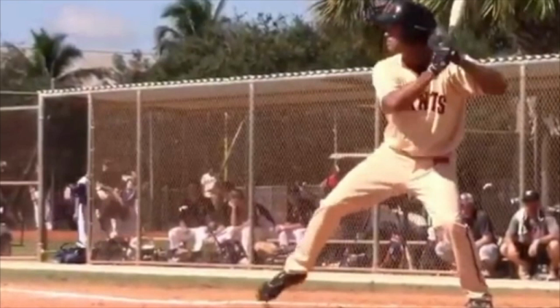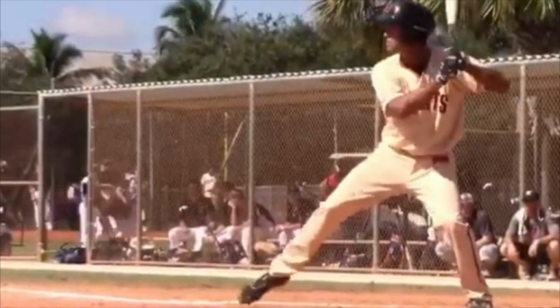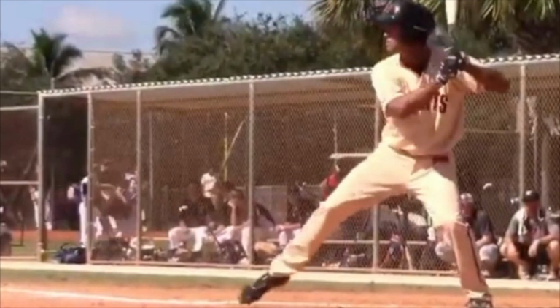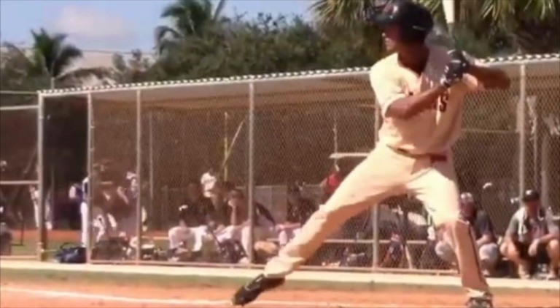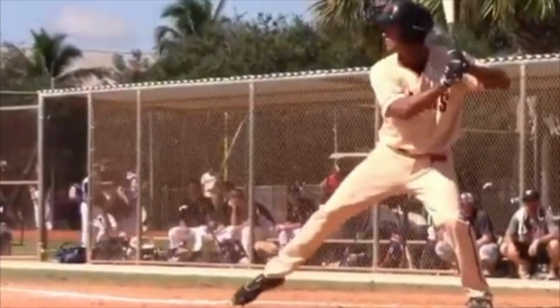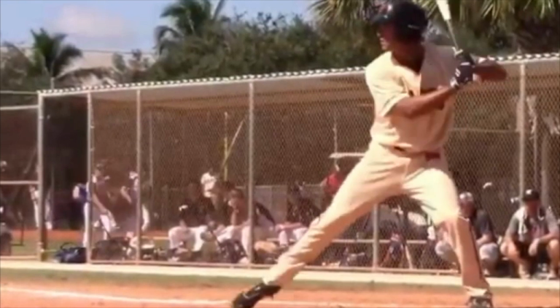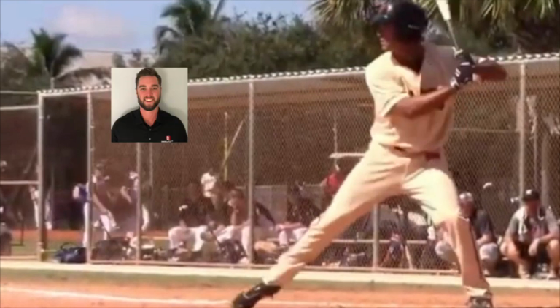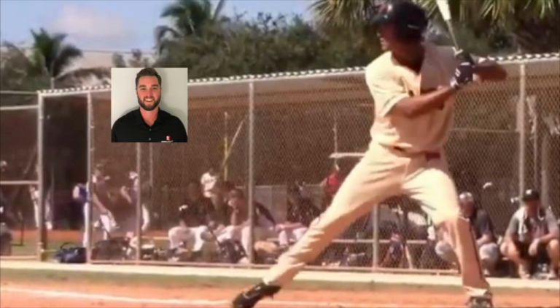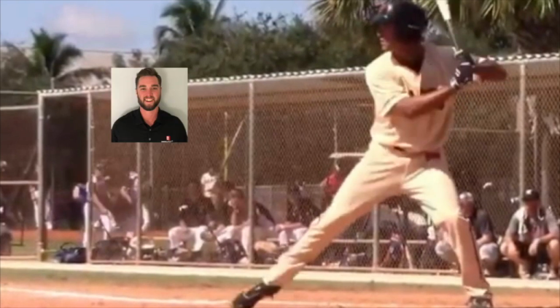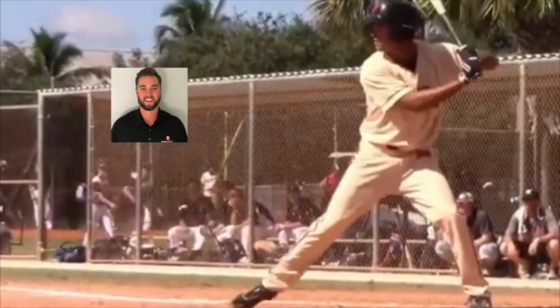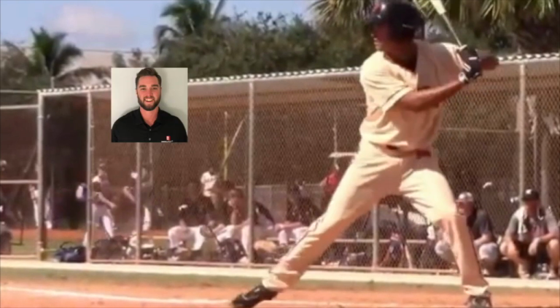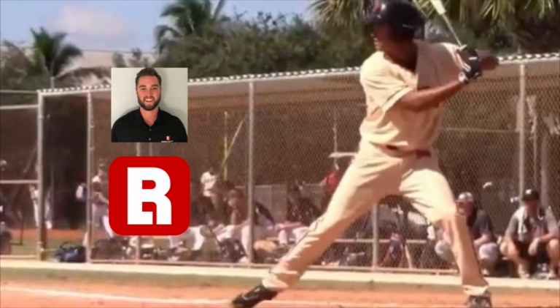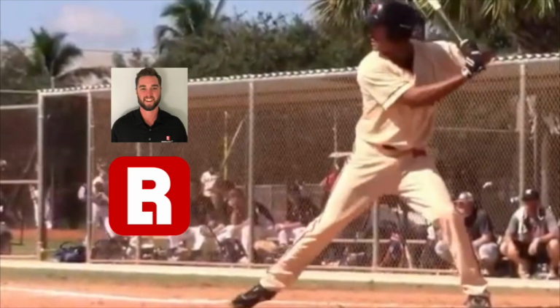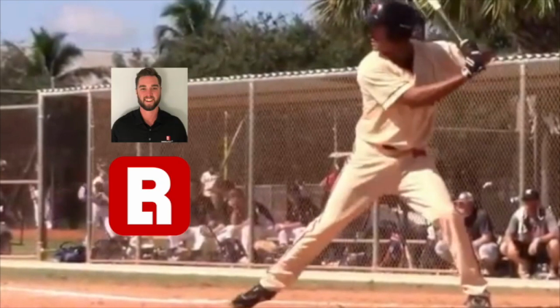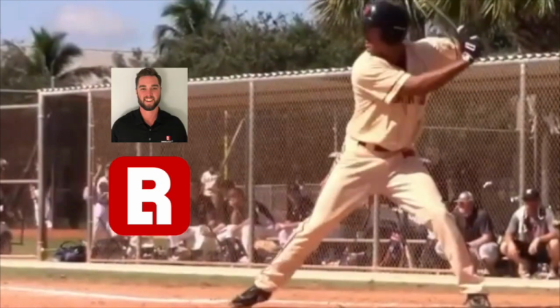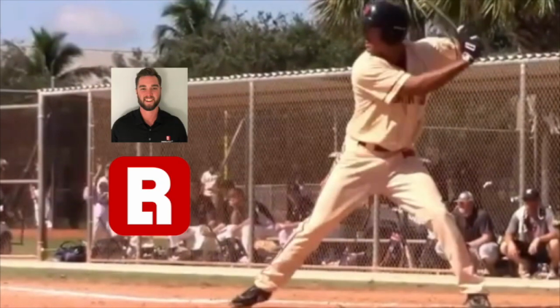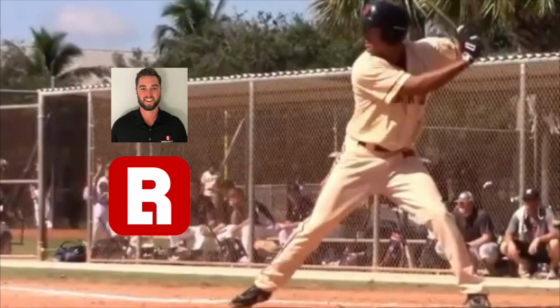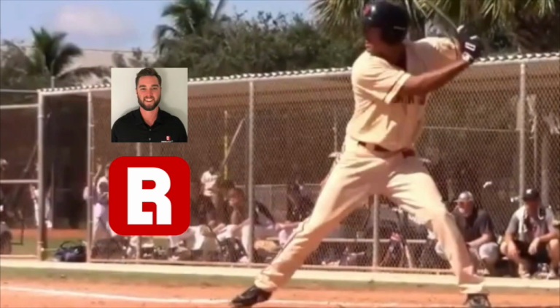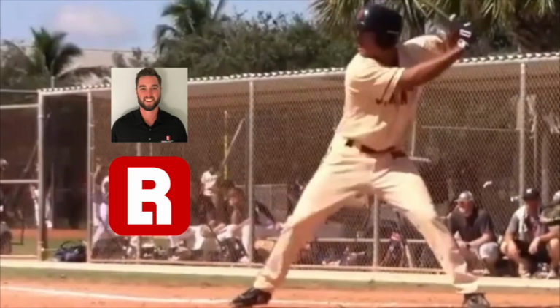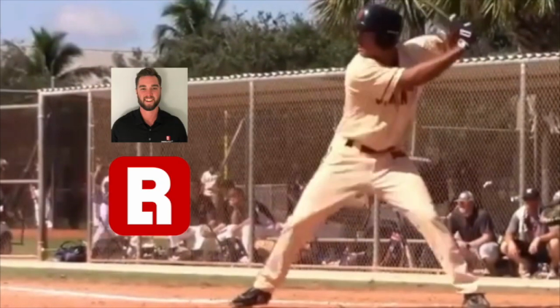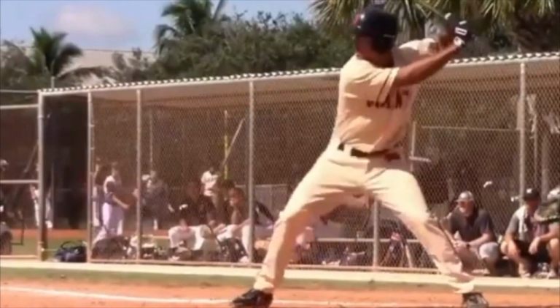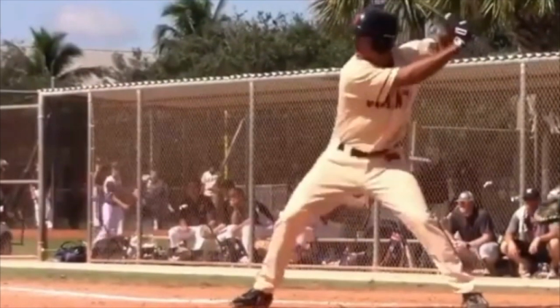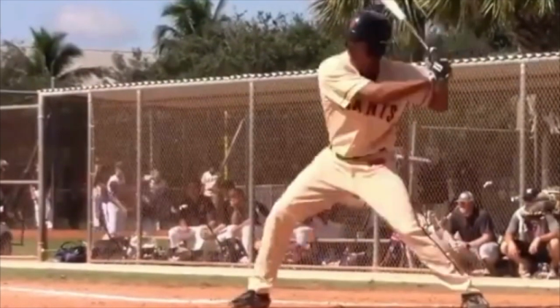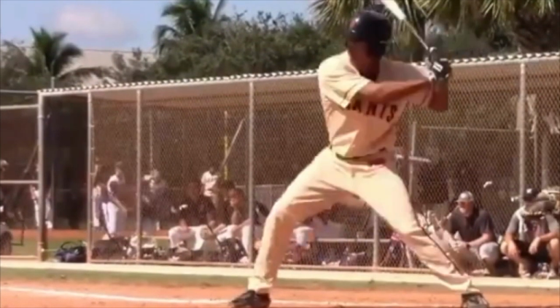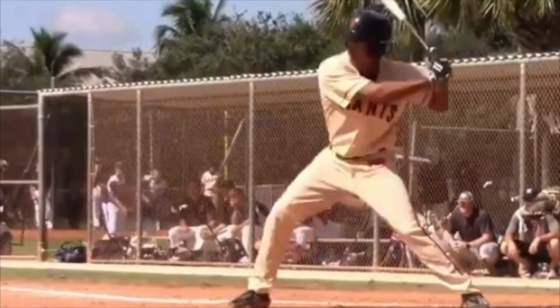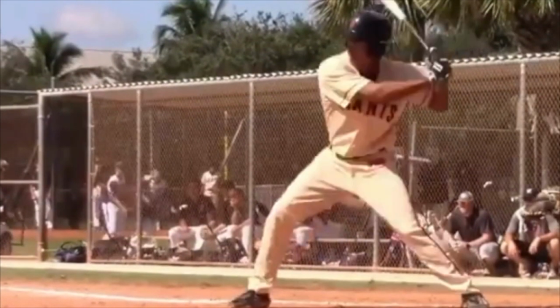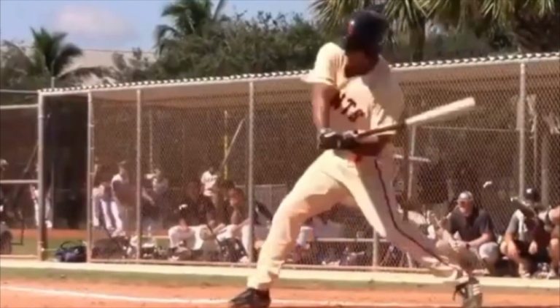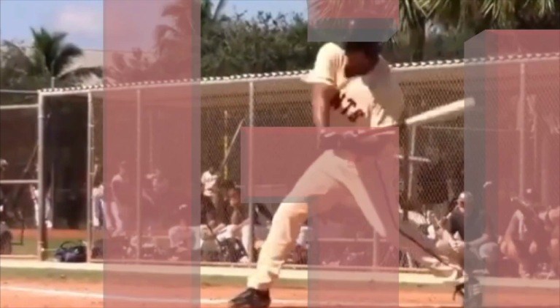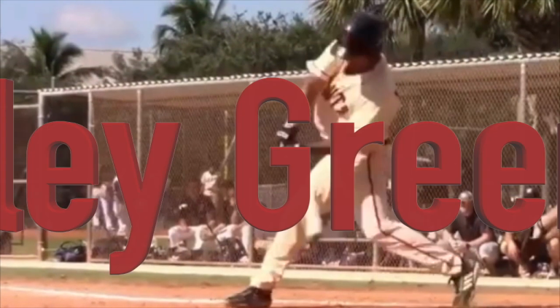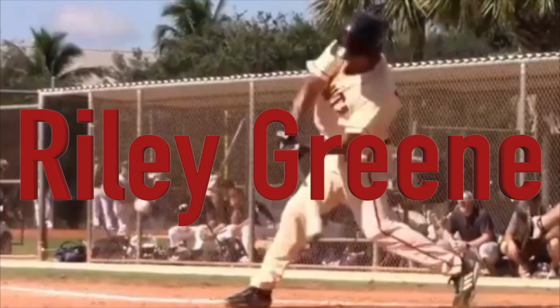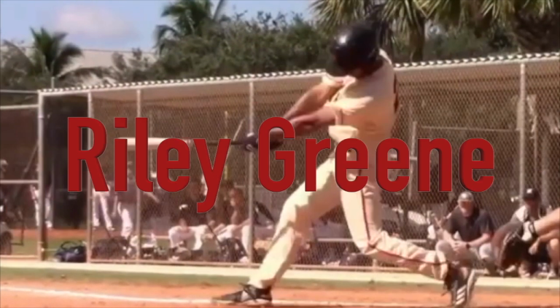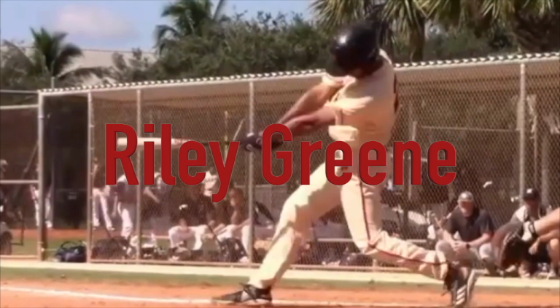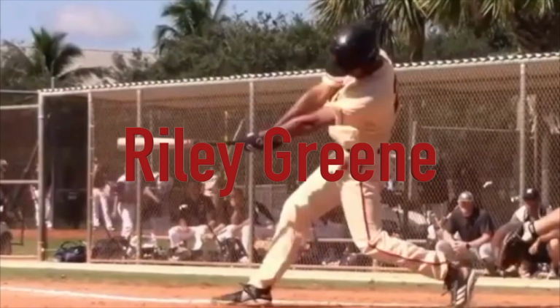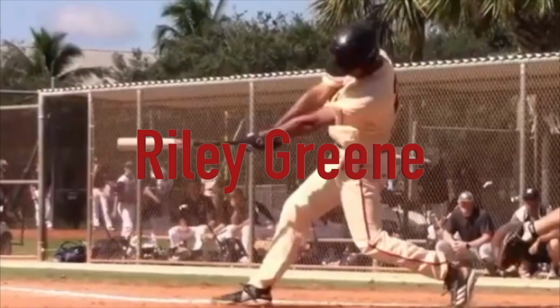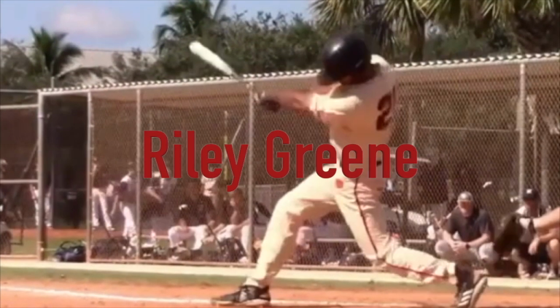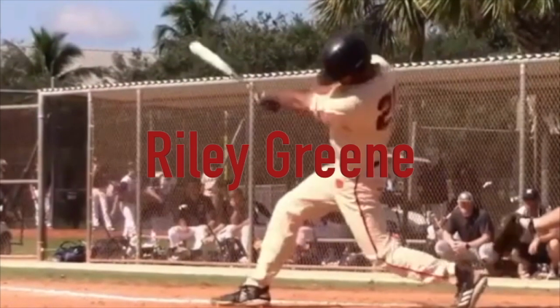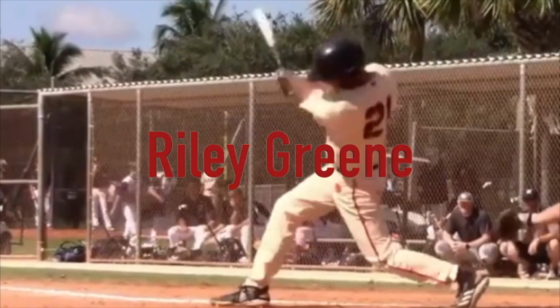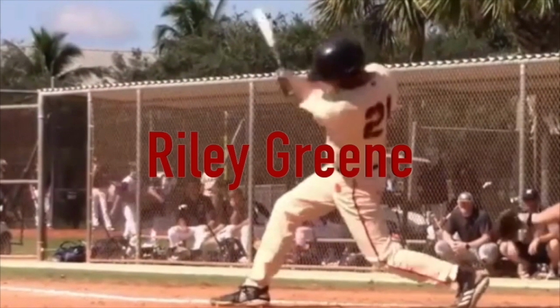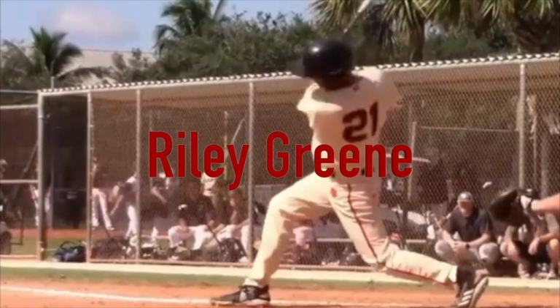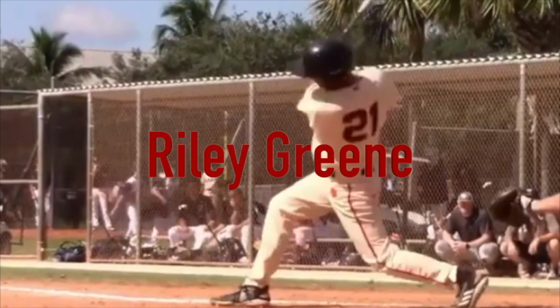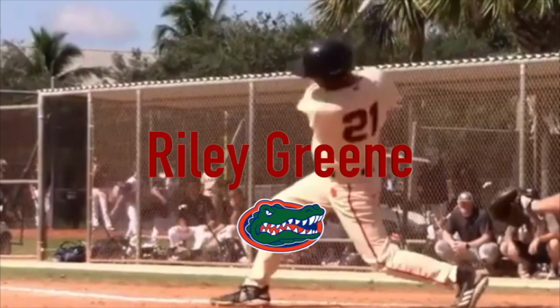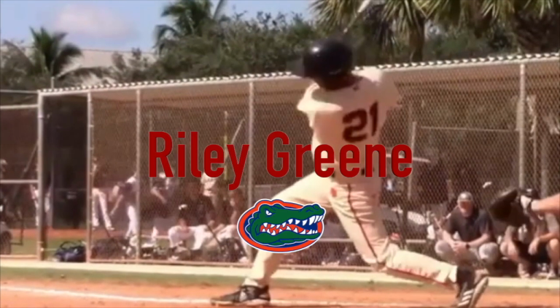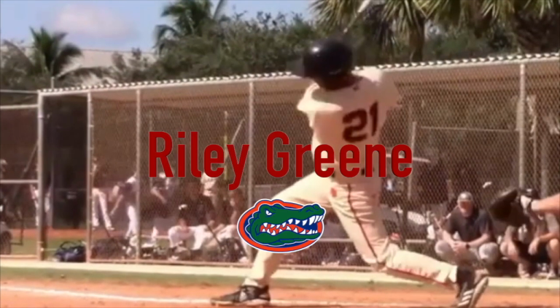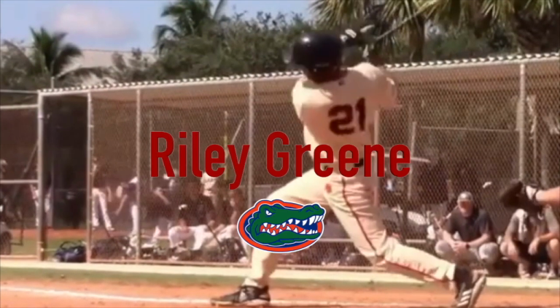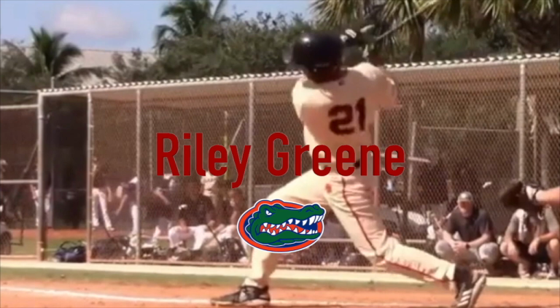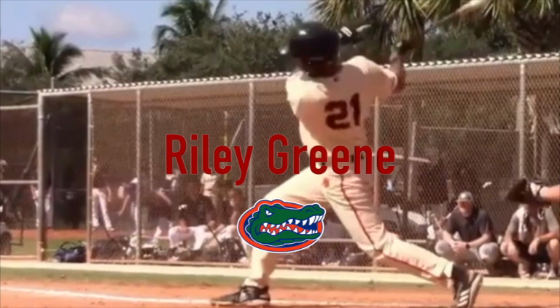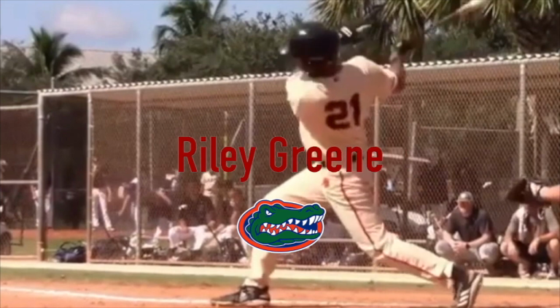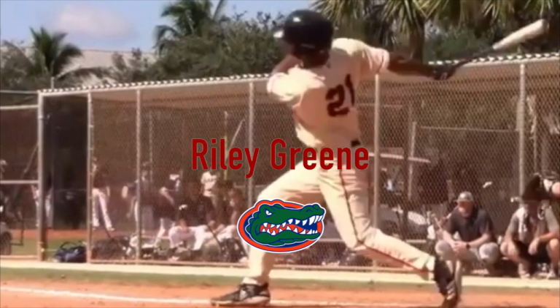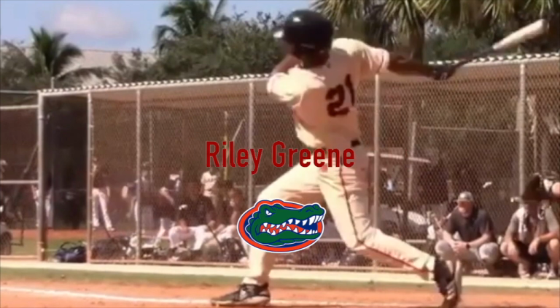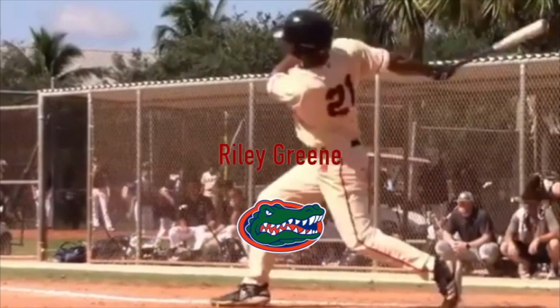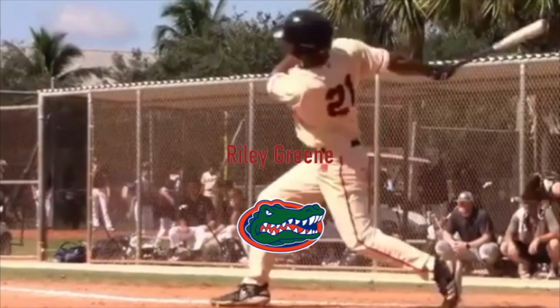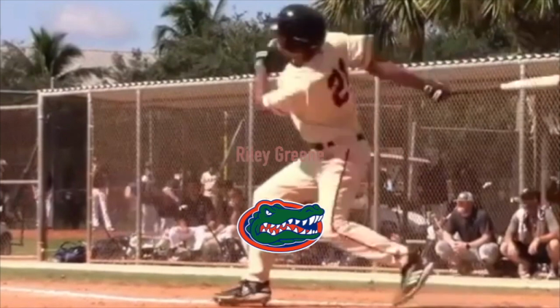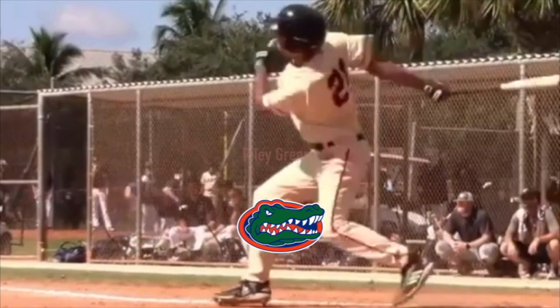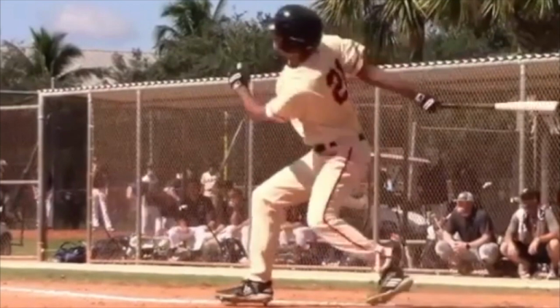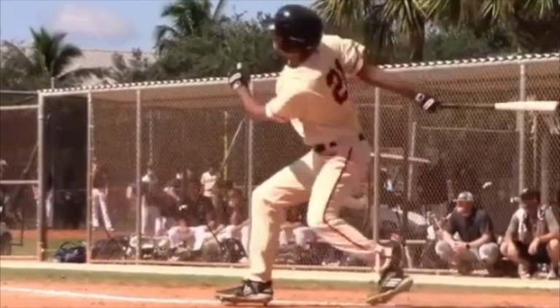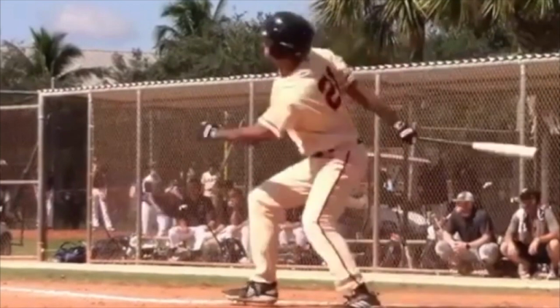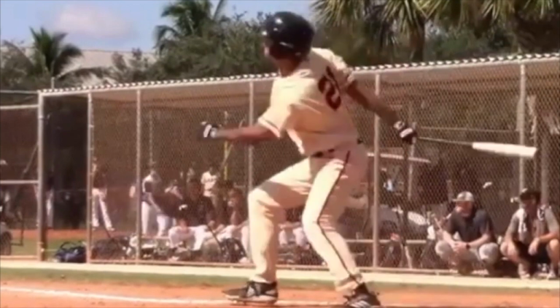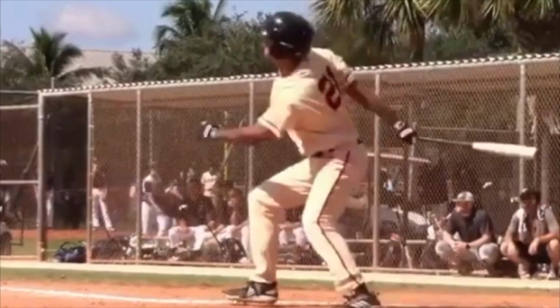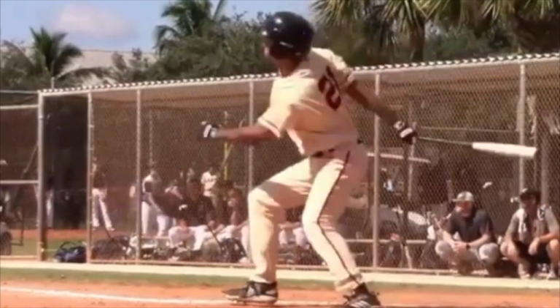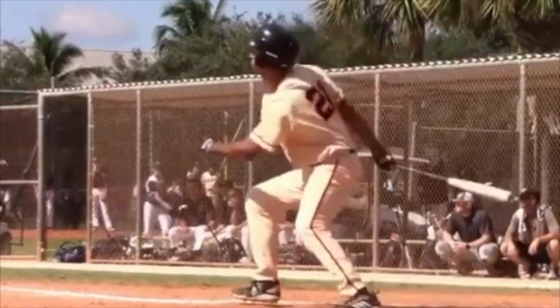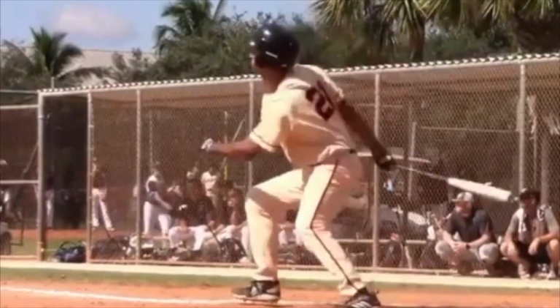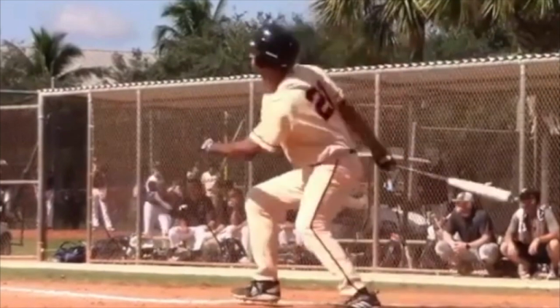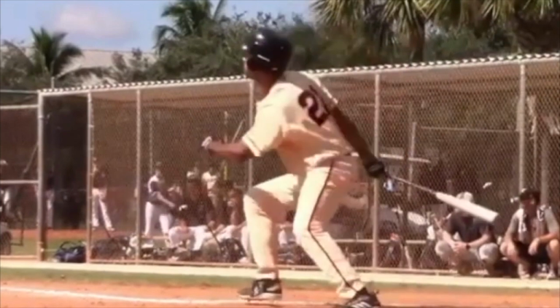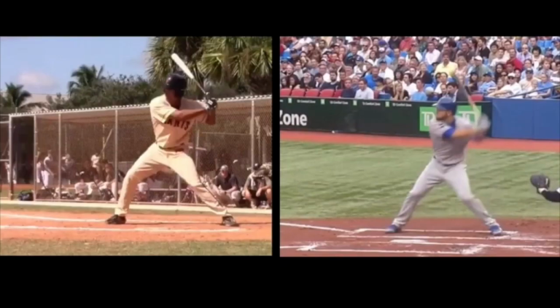Hey guys, it's Eric from Baseball Rebellion. Today we take a look at Riley Green, University of Florida commit, and the importance of front leg brace up.